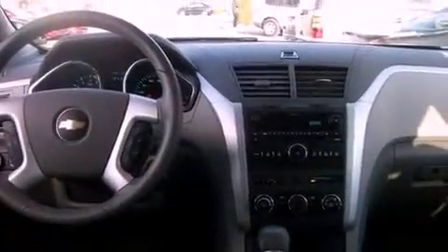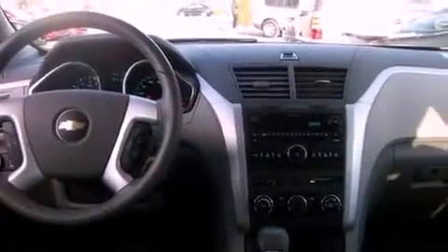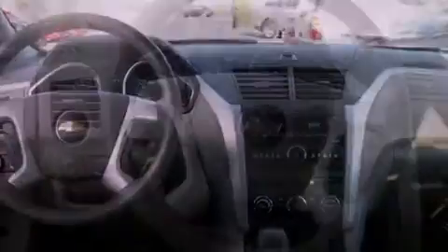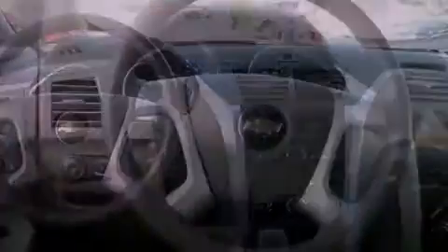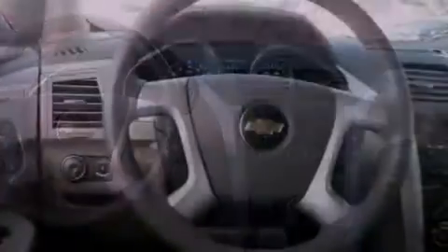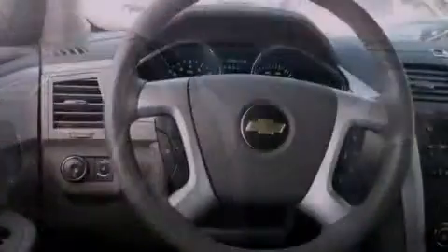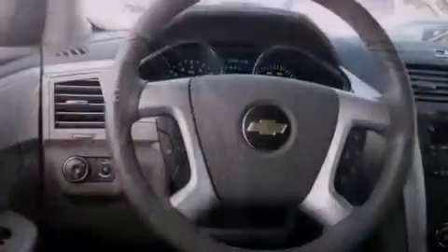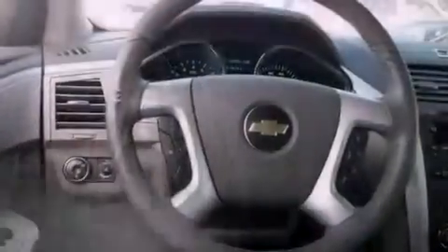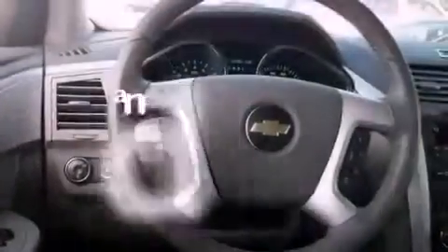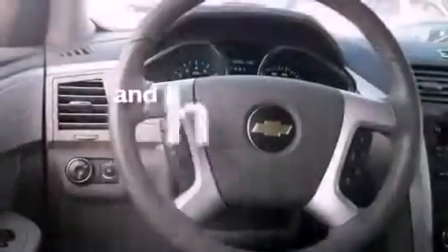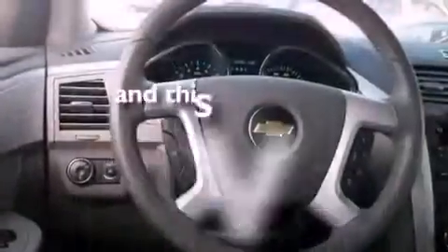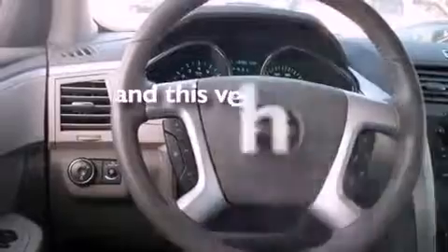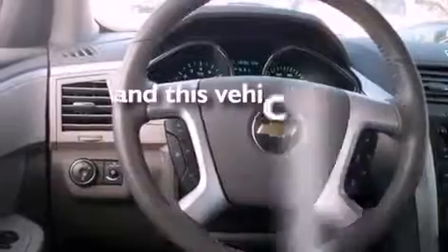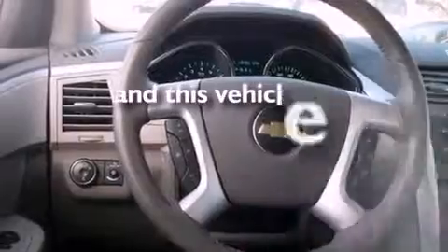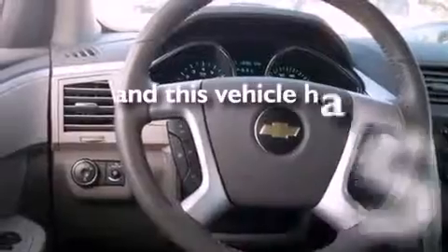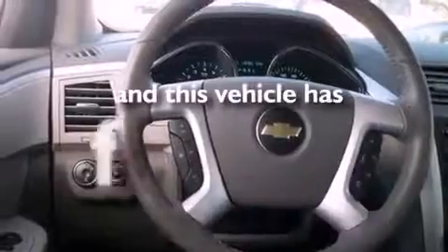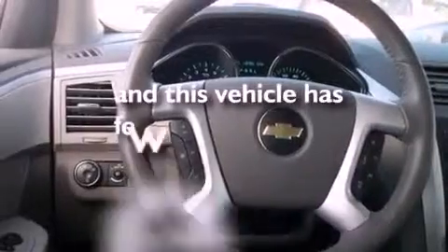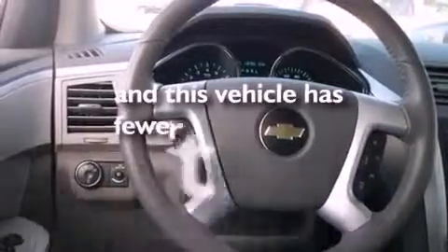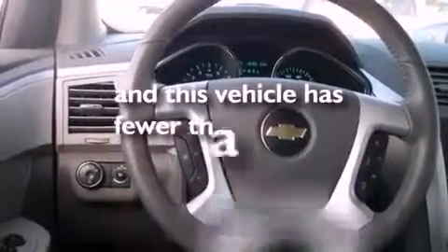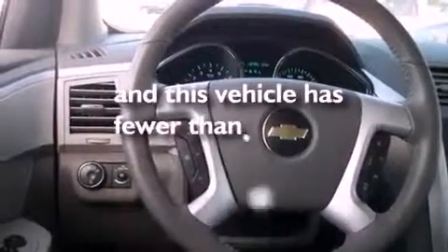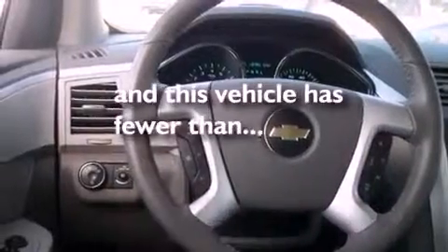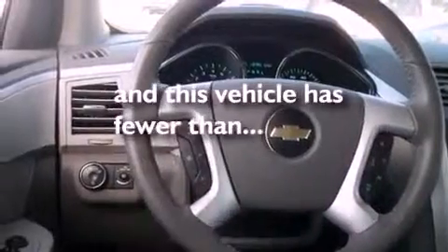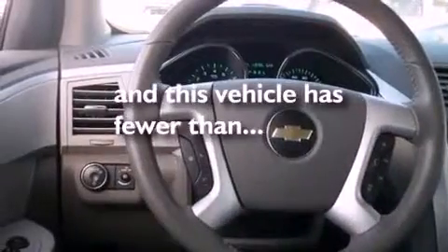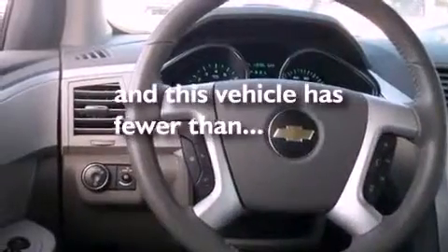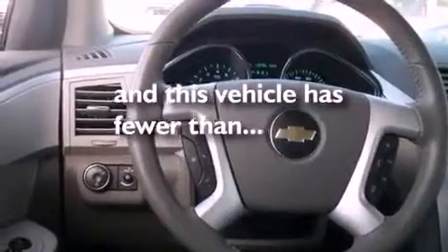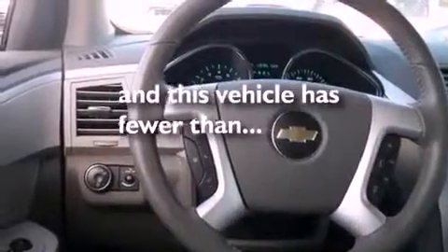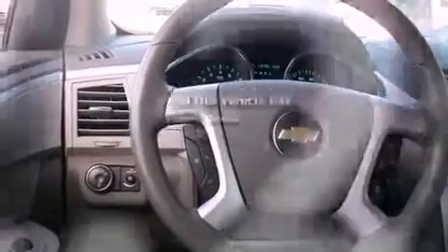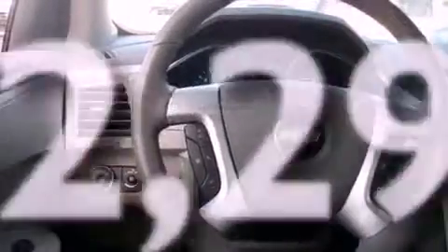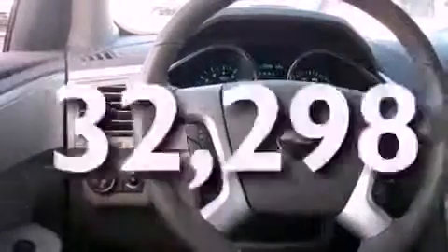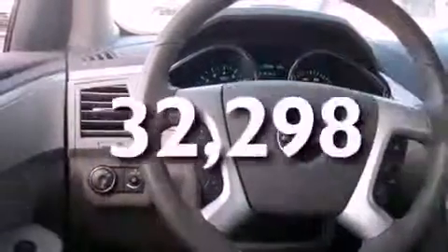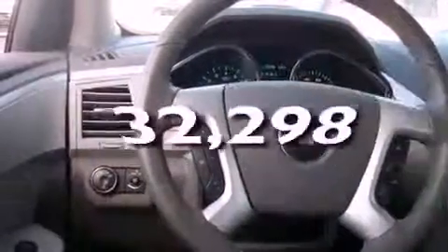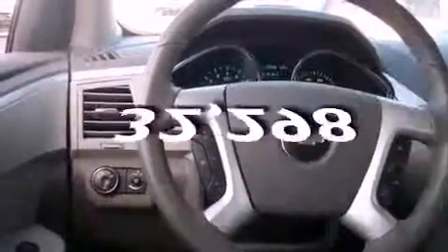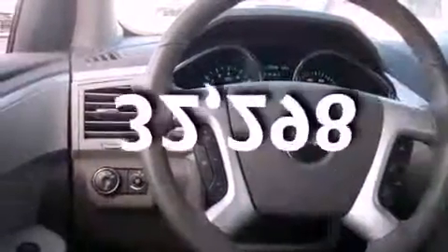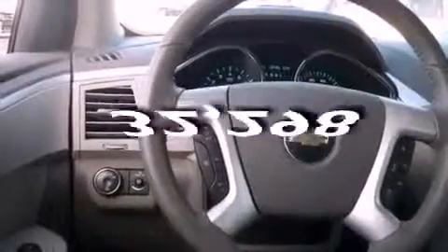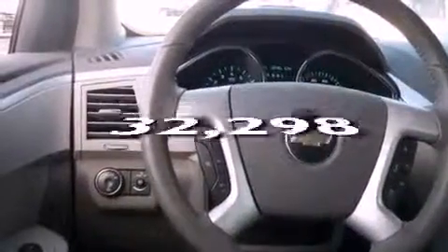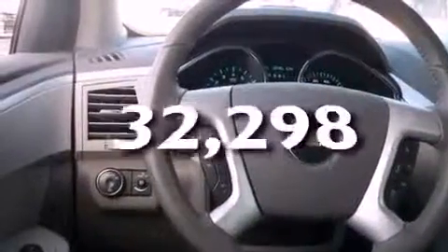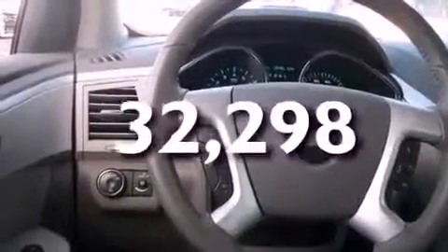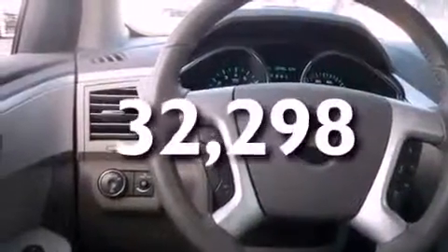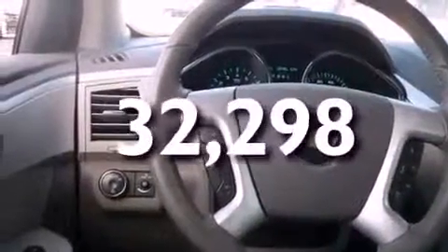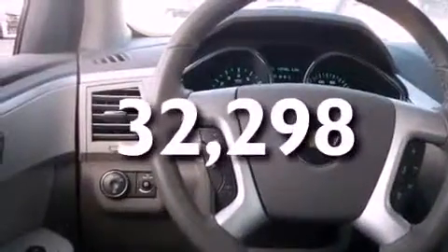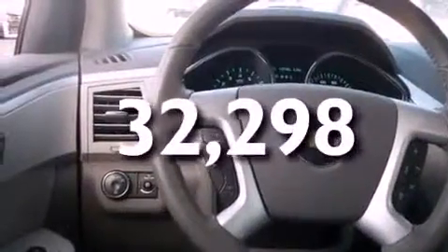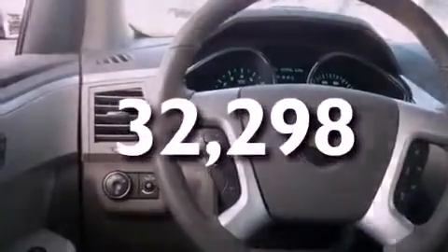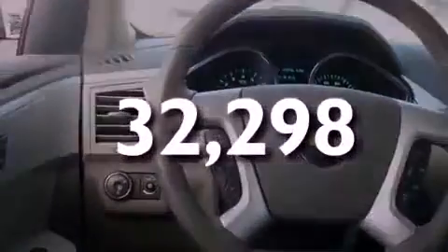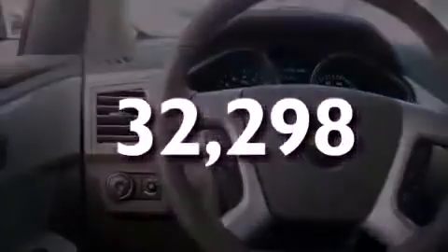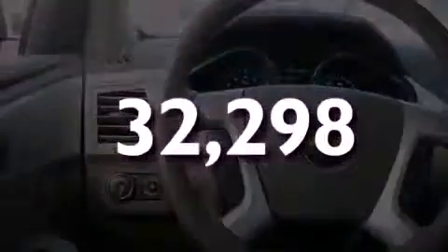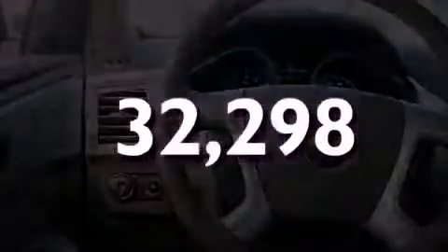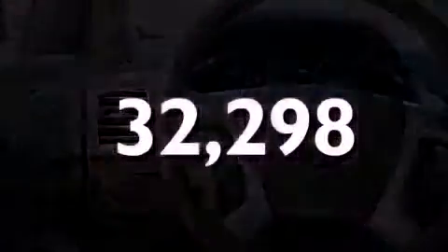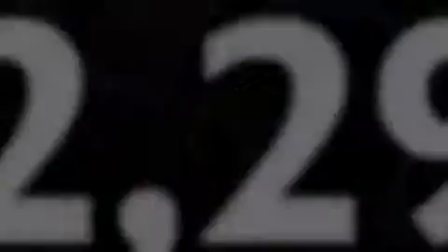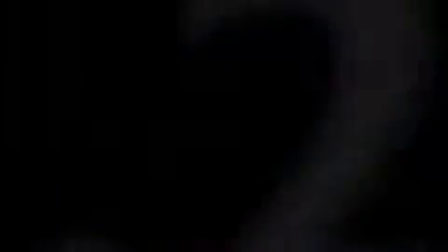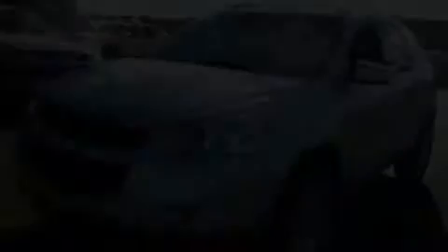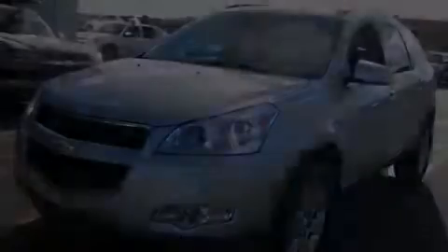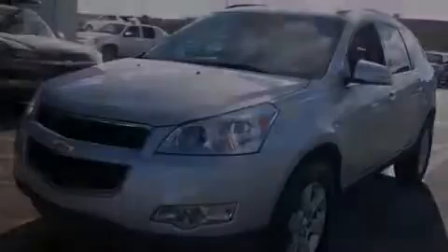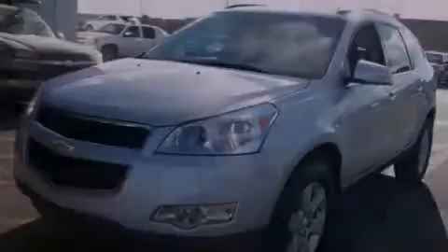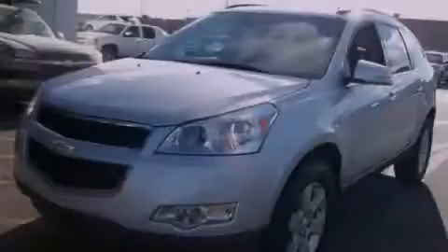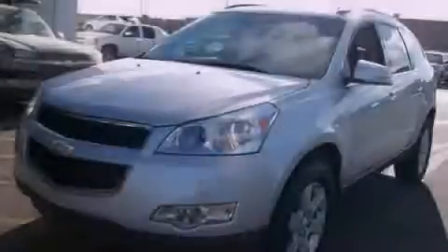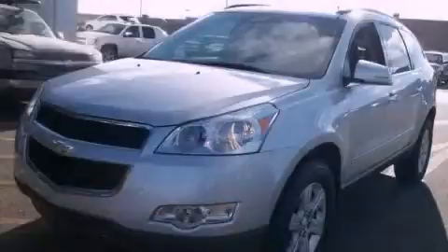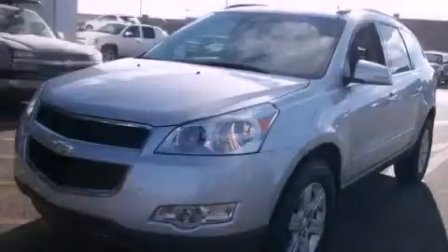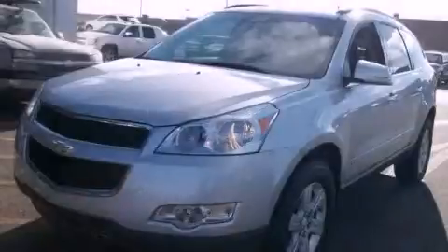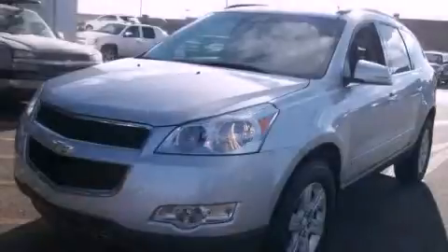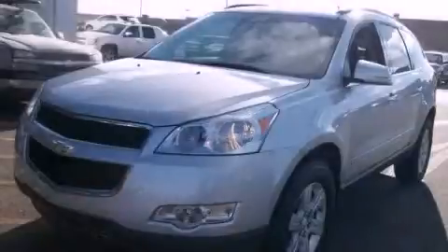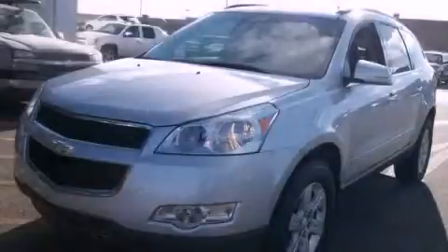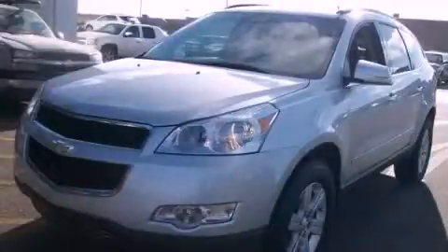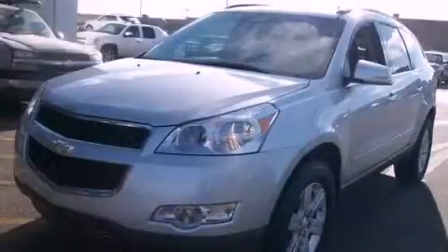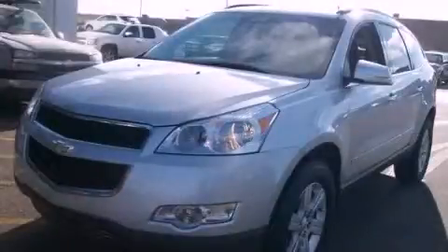This vehicle has fewer than 33,000 miles on the odometer. Please call today to reserve this vehicle for a test drive.